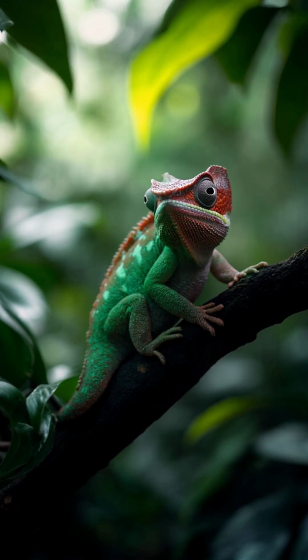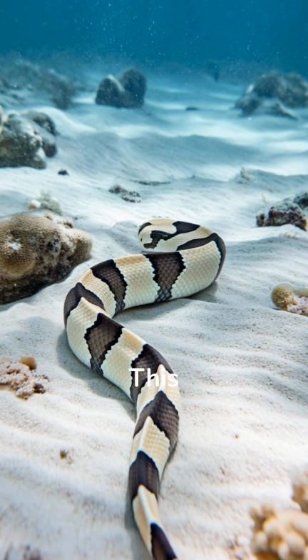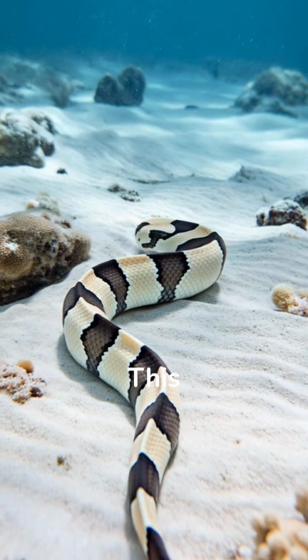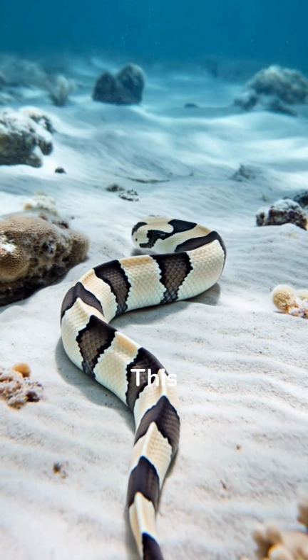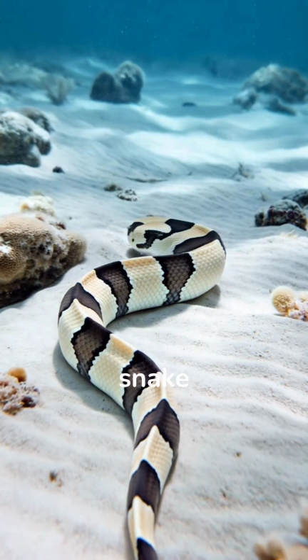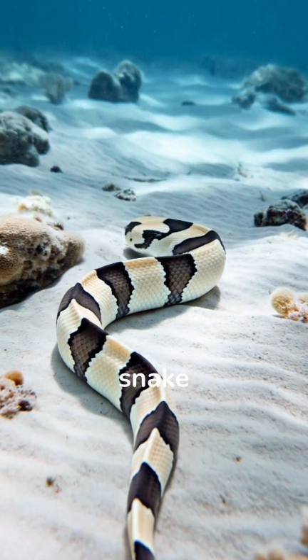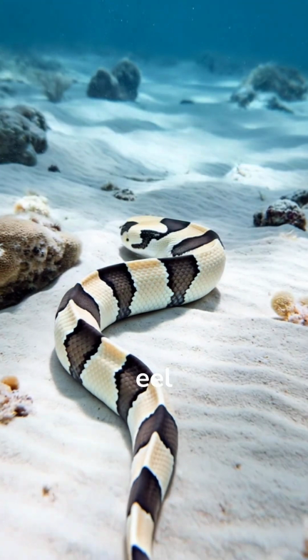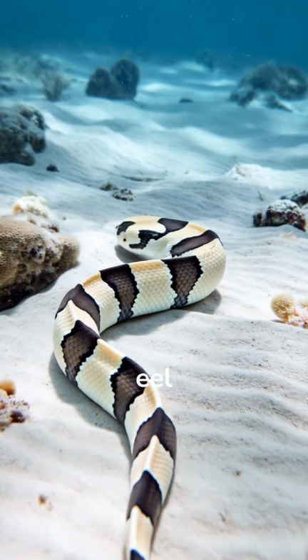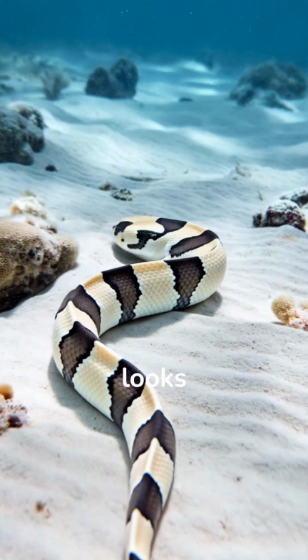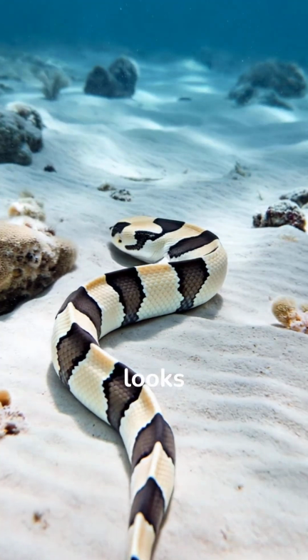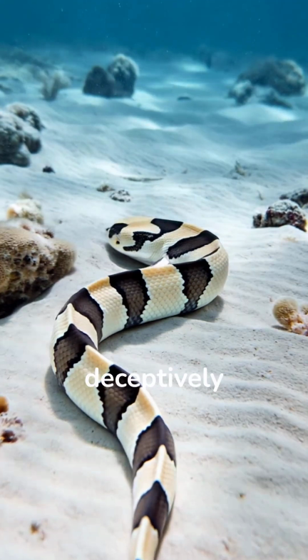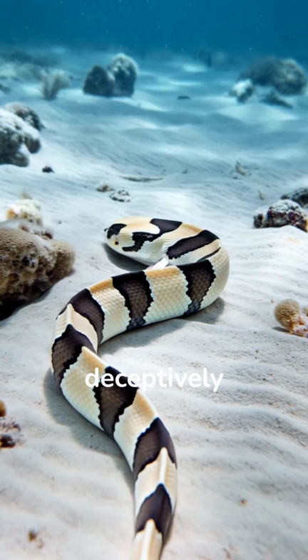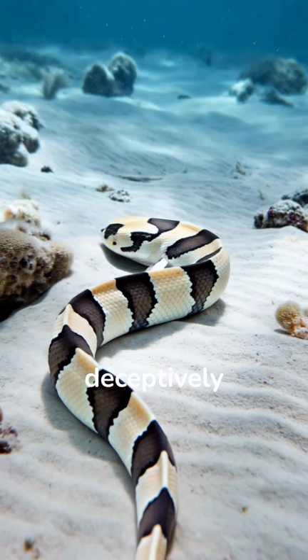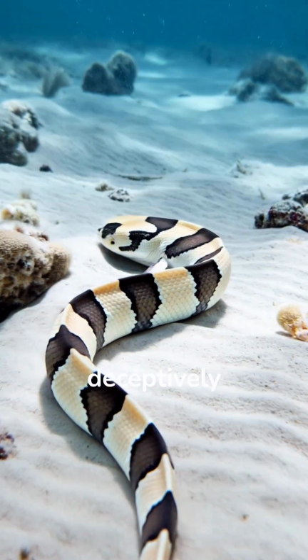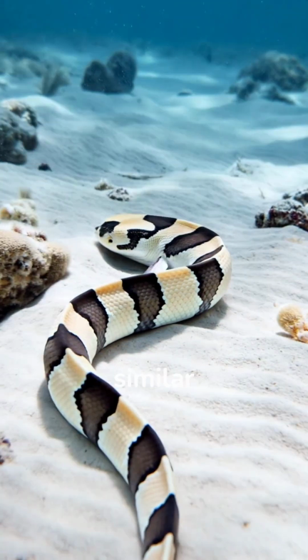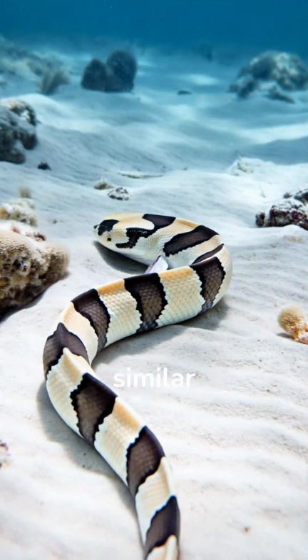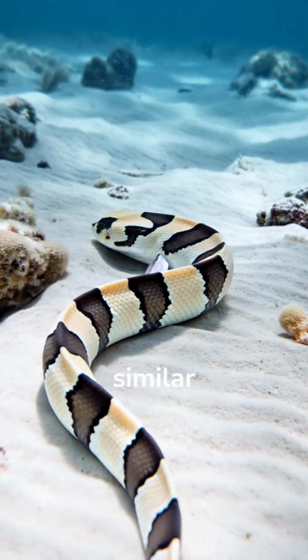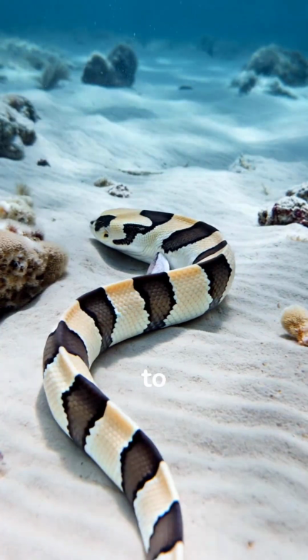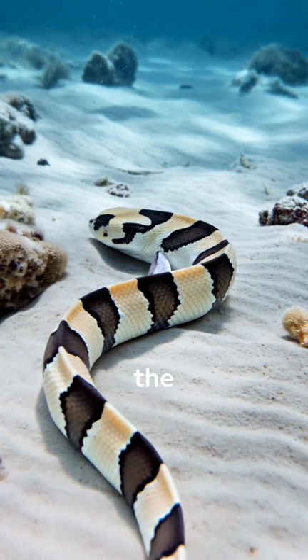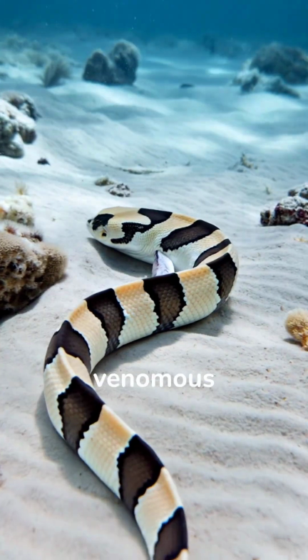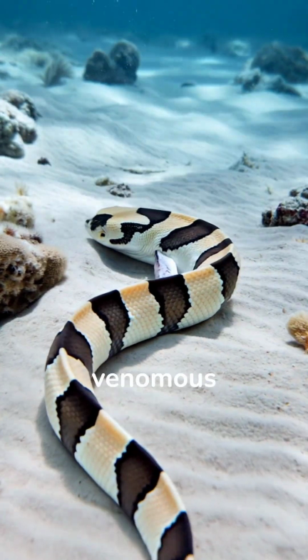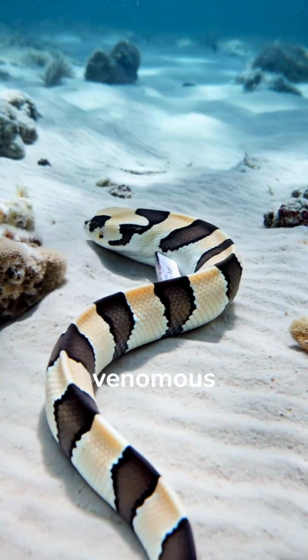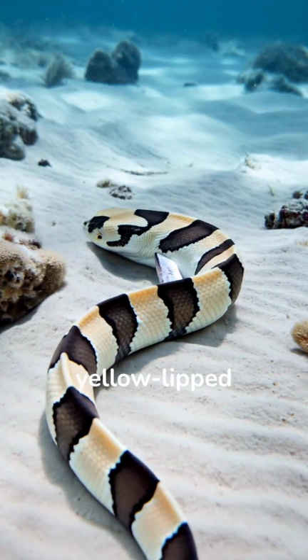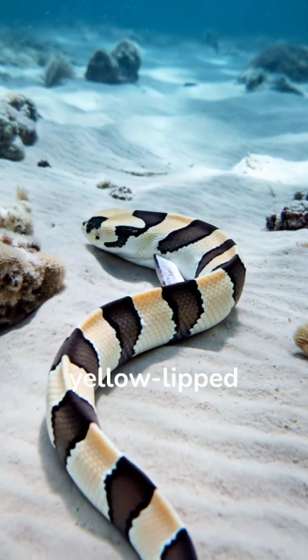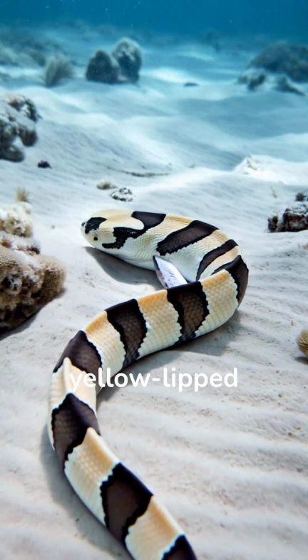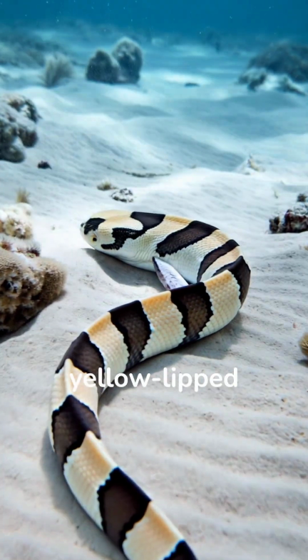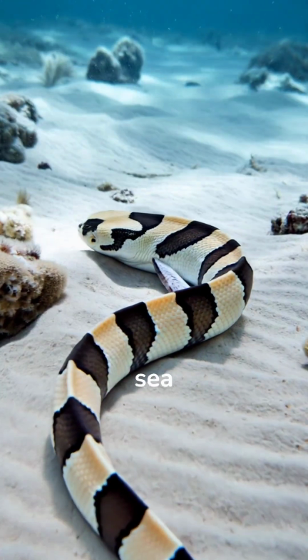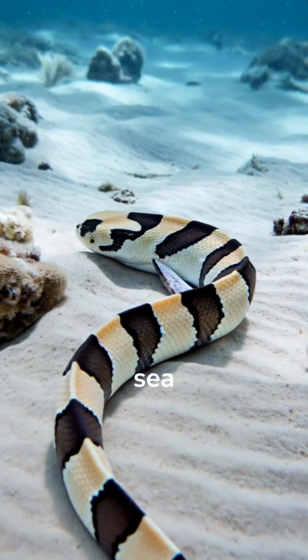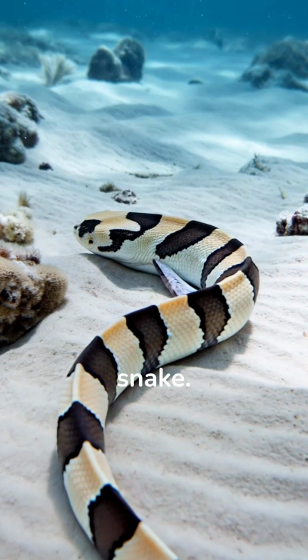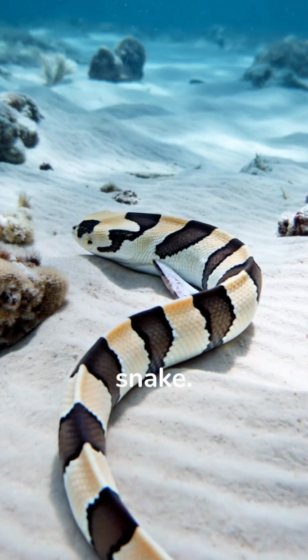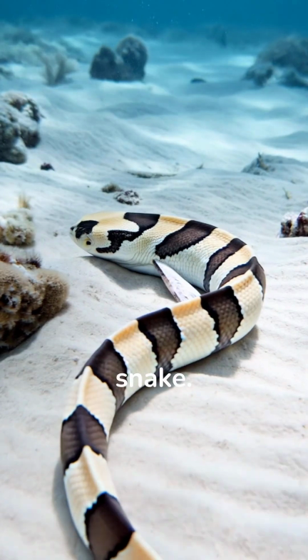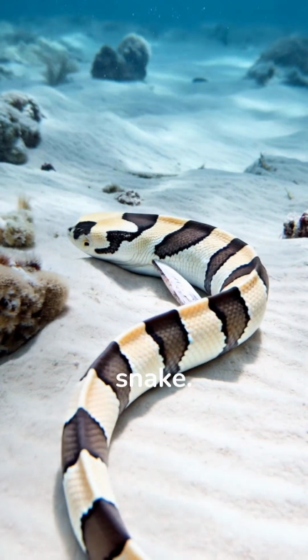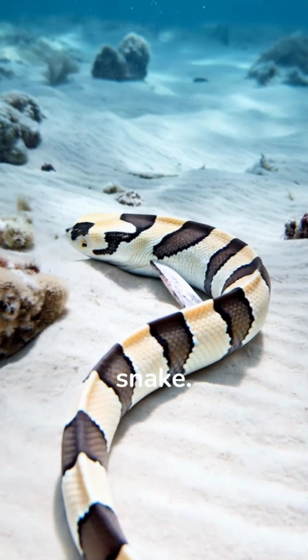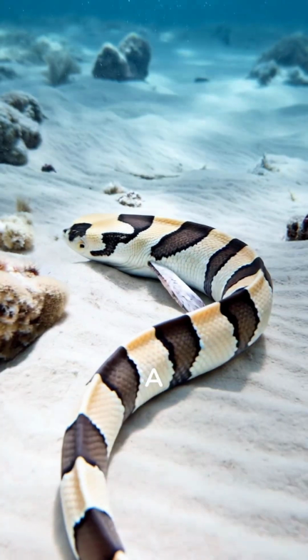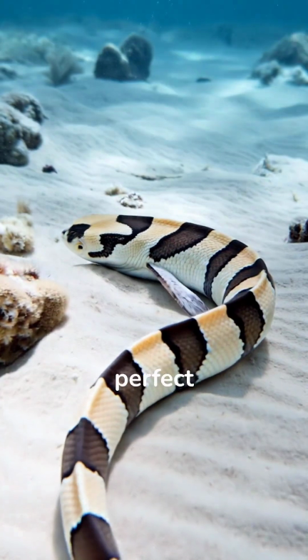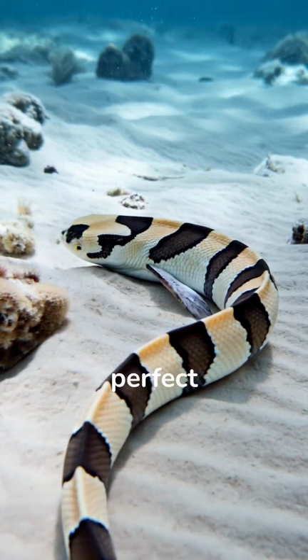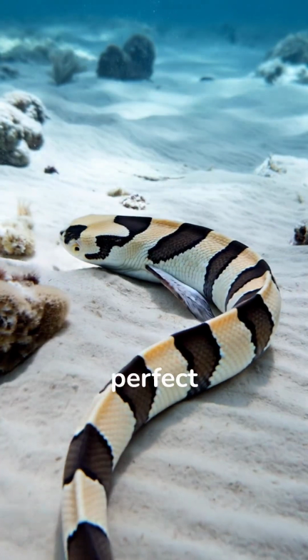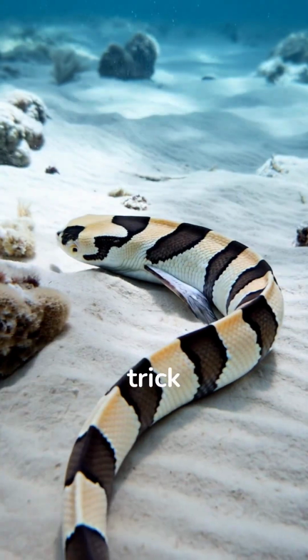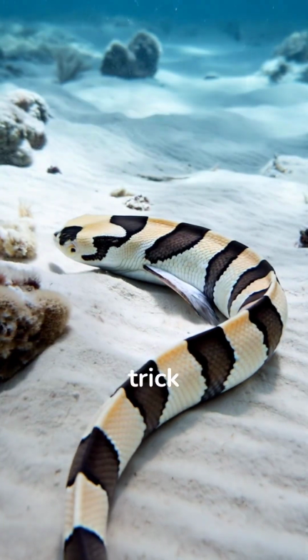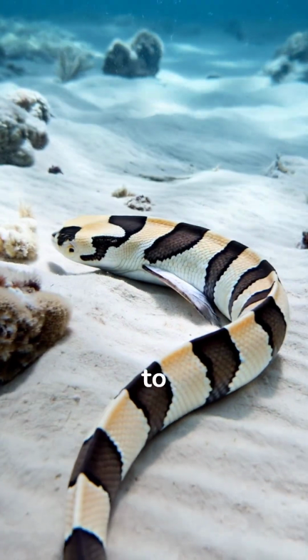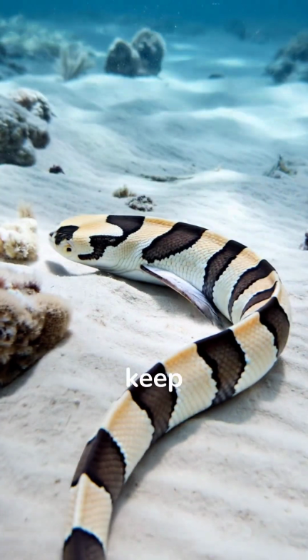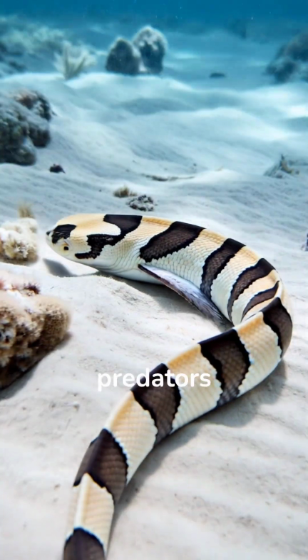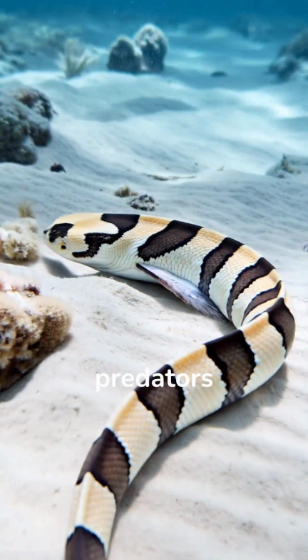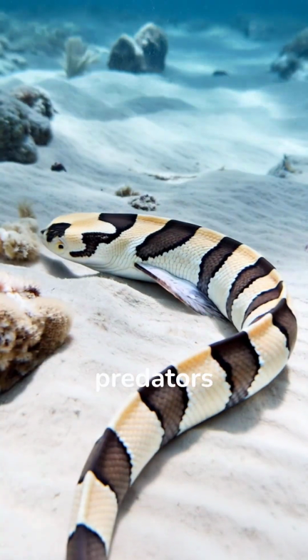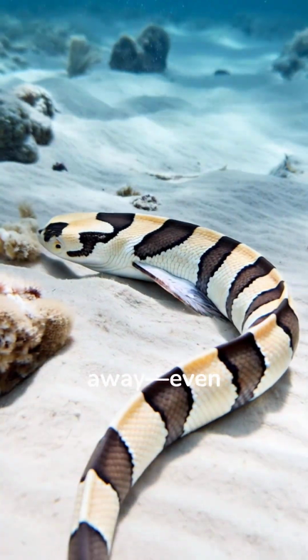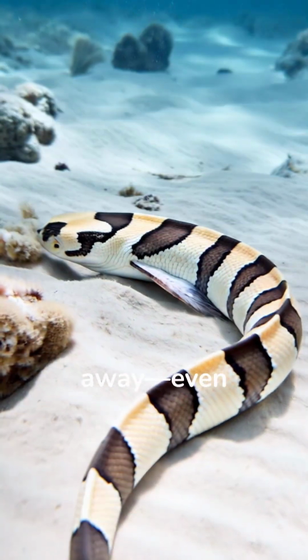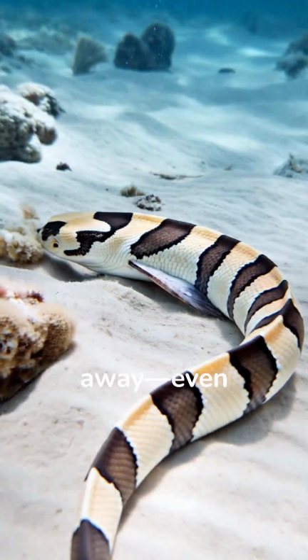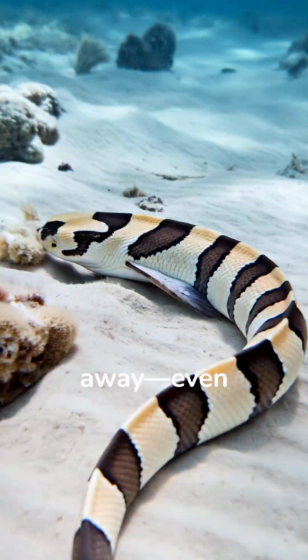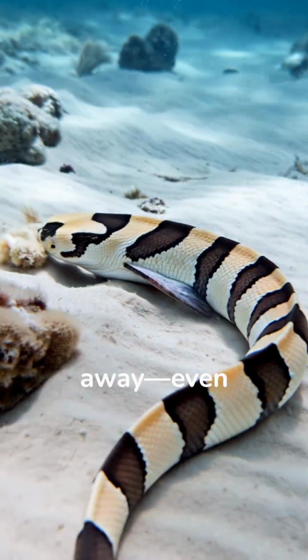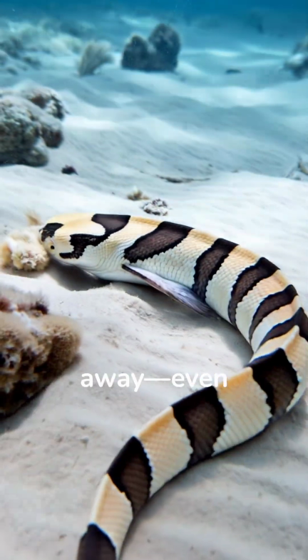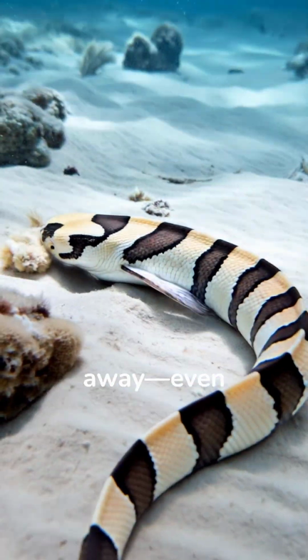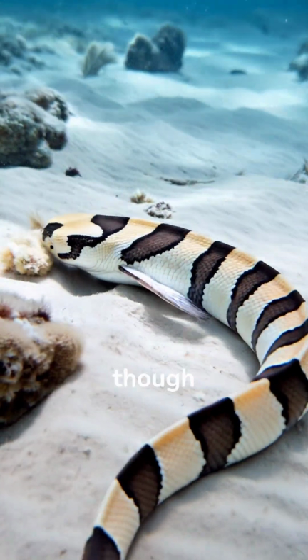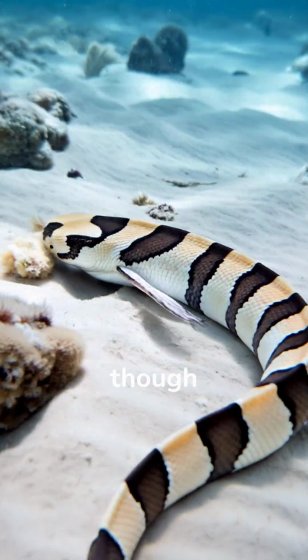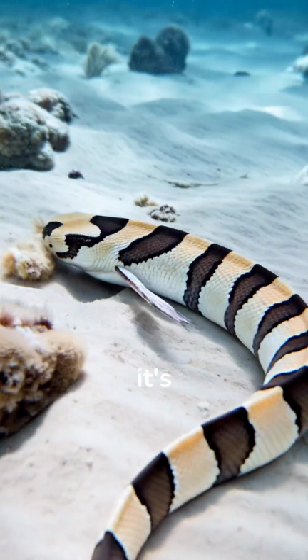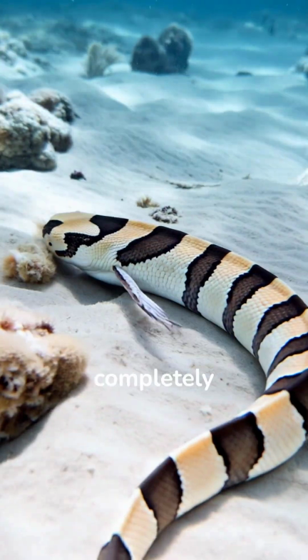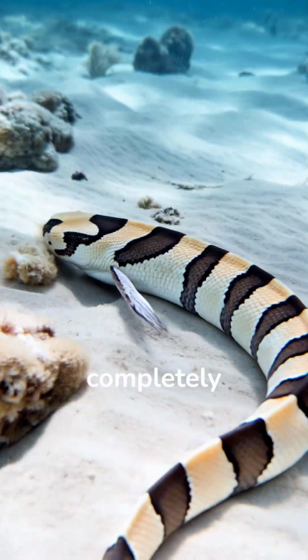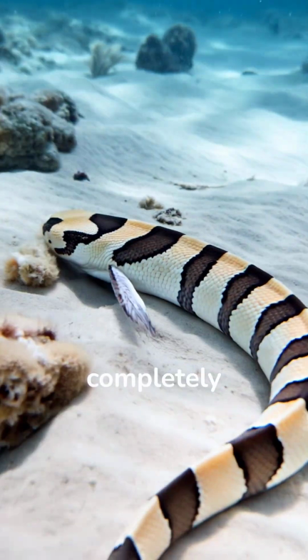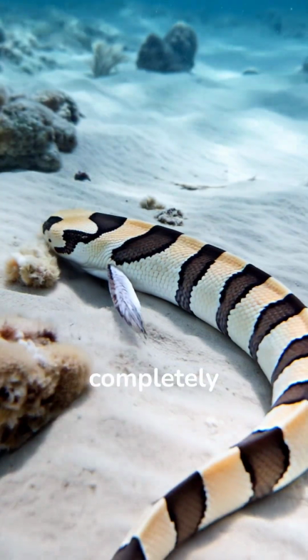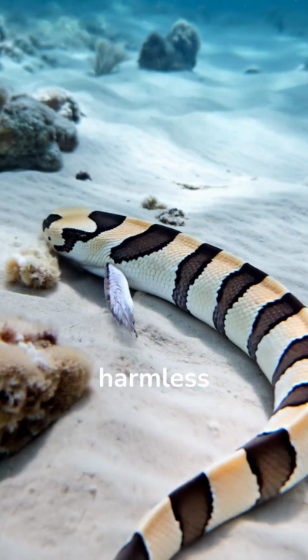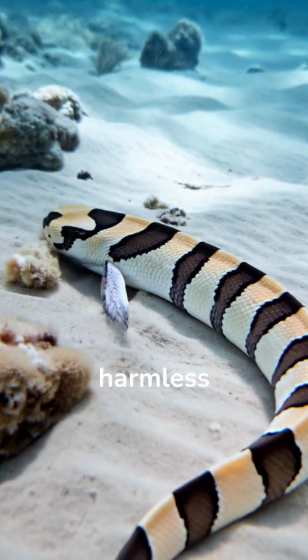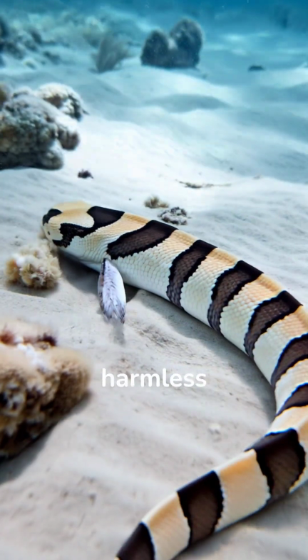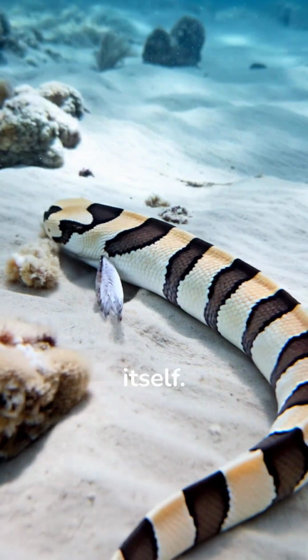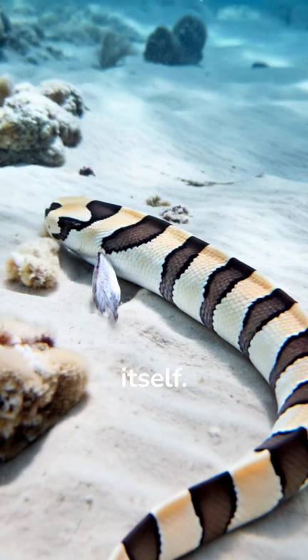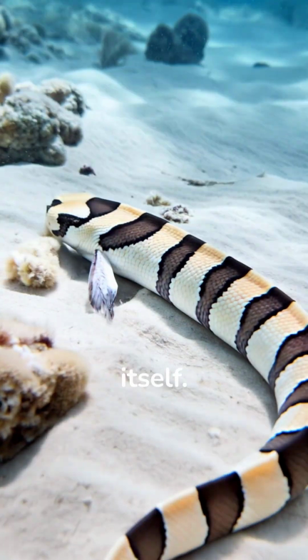This snake eel looks deceptively similar to the venomous yellow-lipped sea snake — a perfect trick to keep predators away, even though it's completely harmless itself.